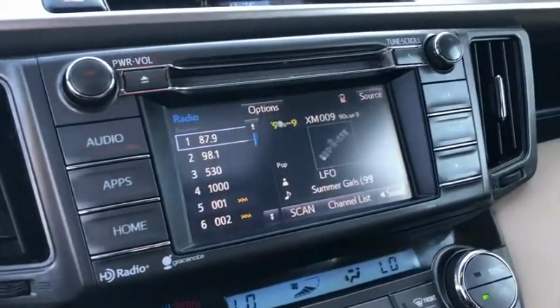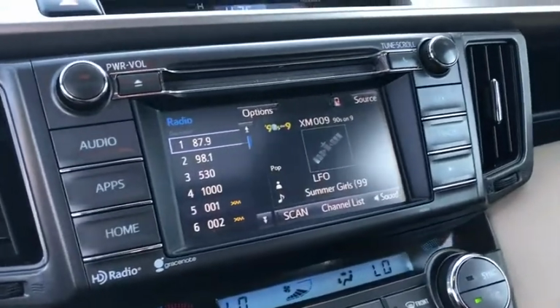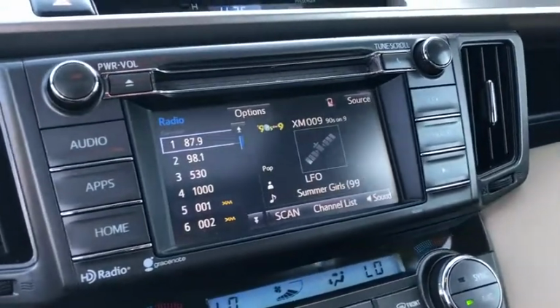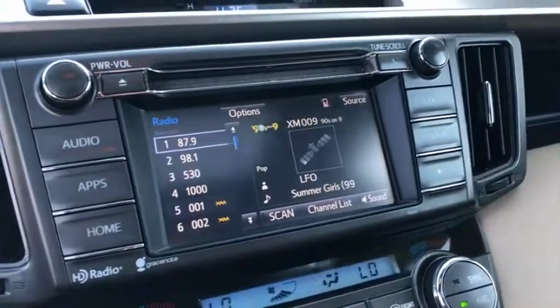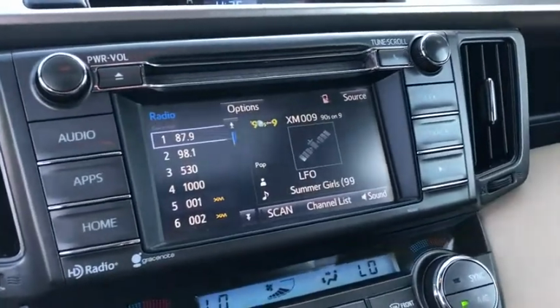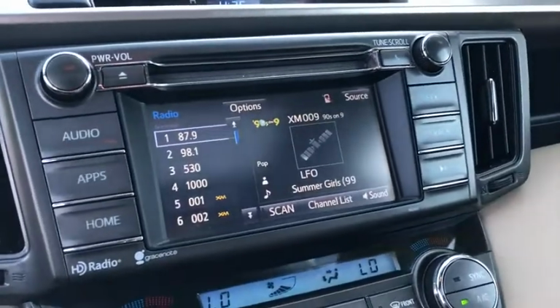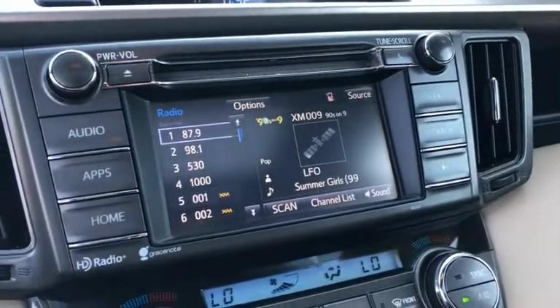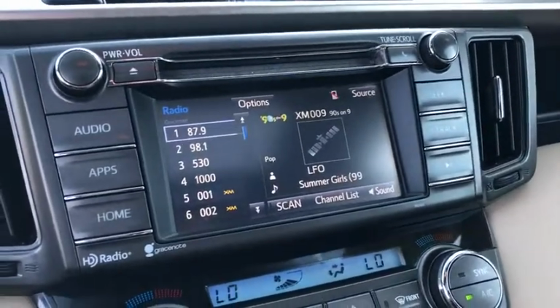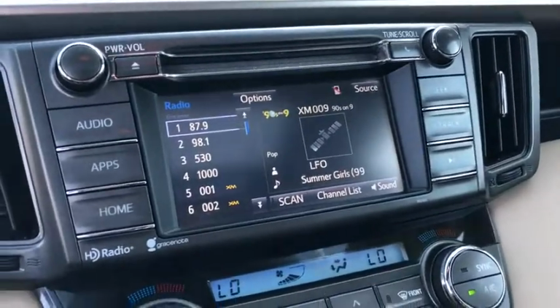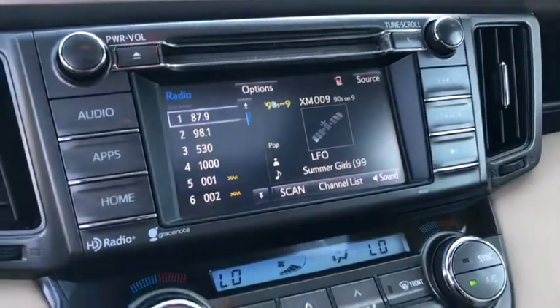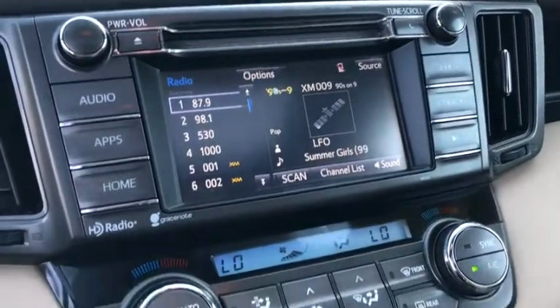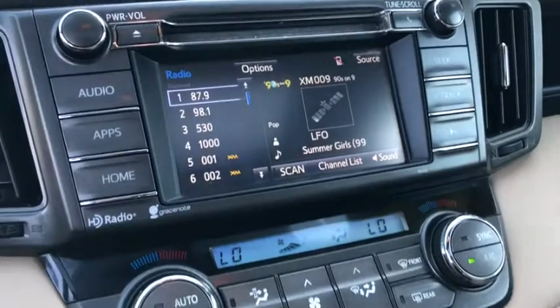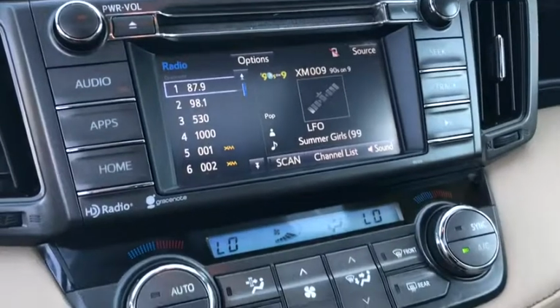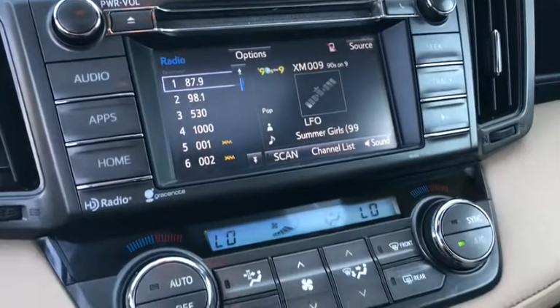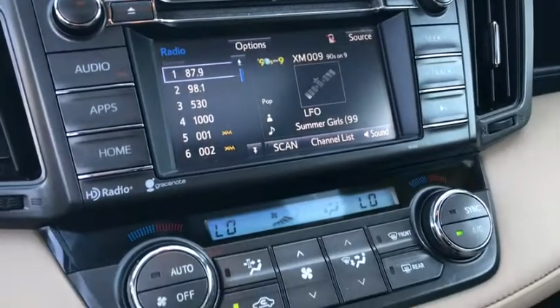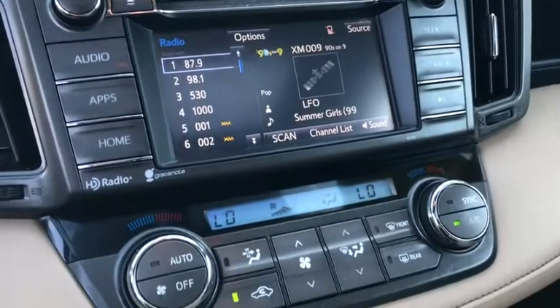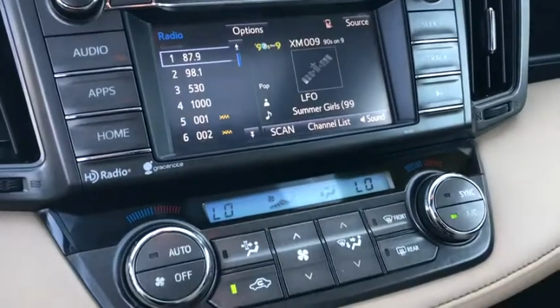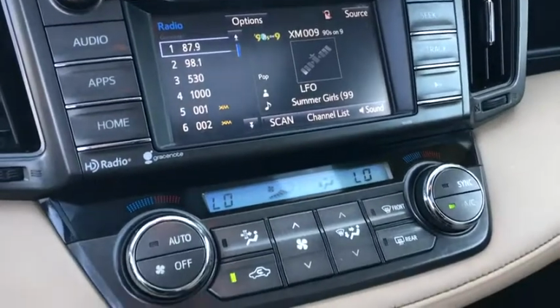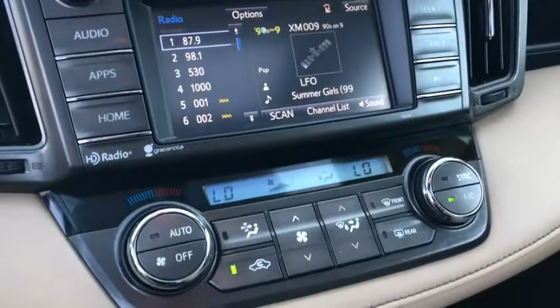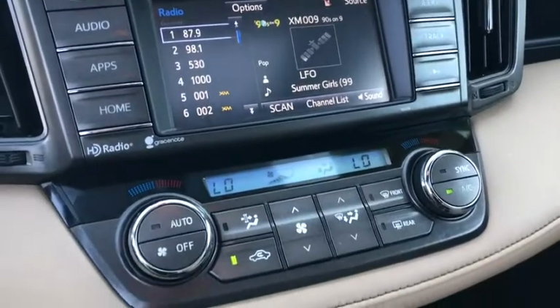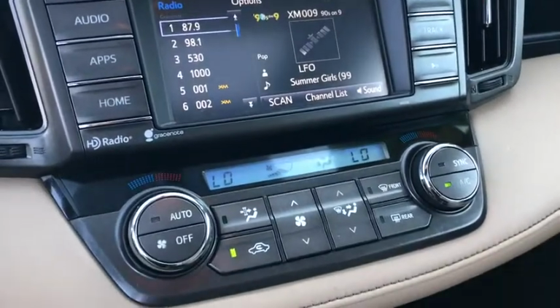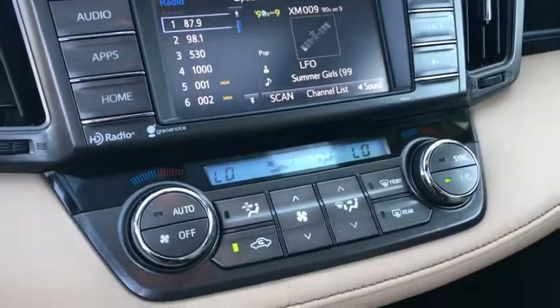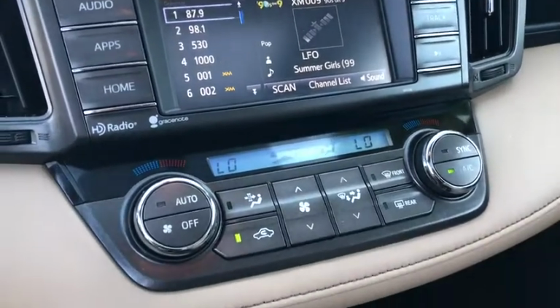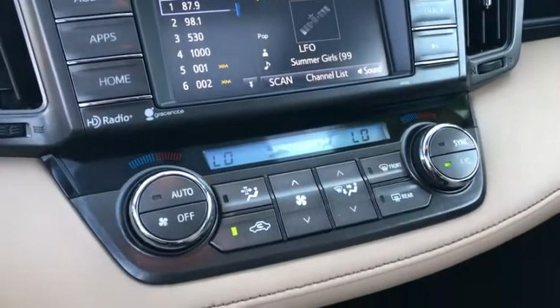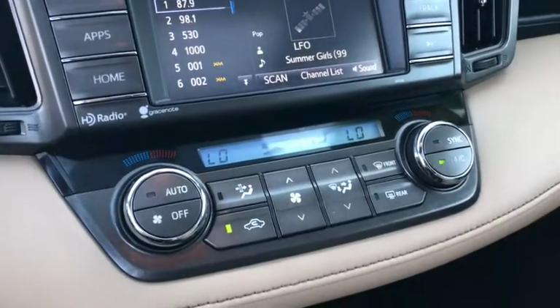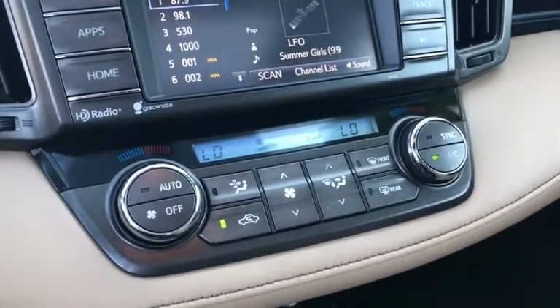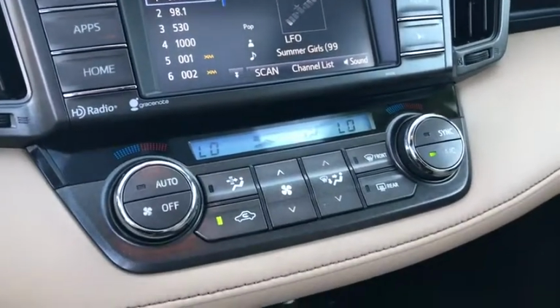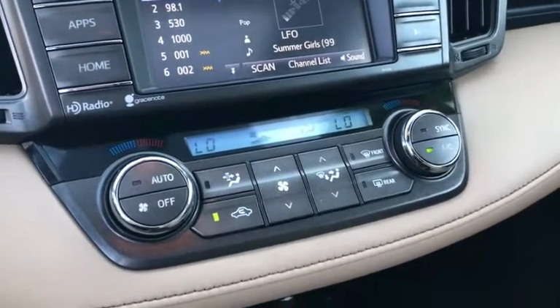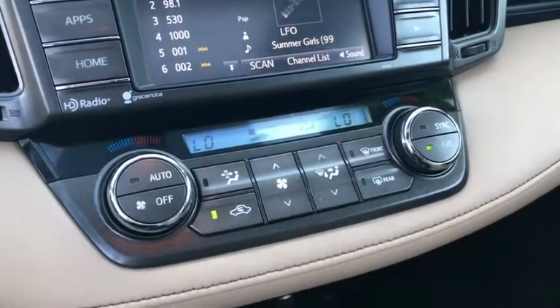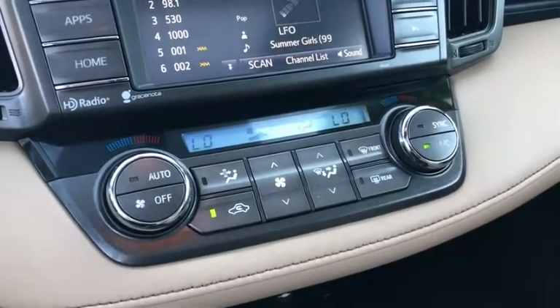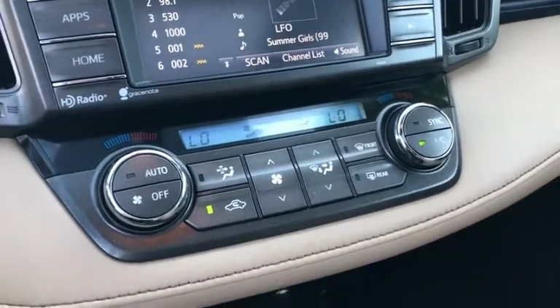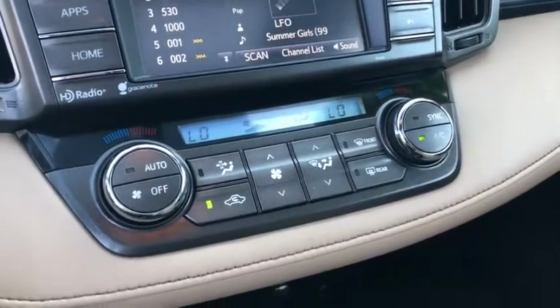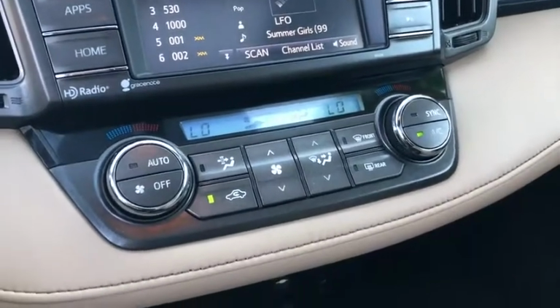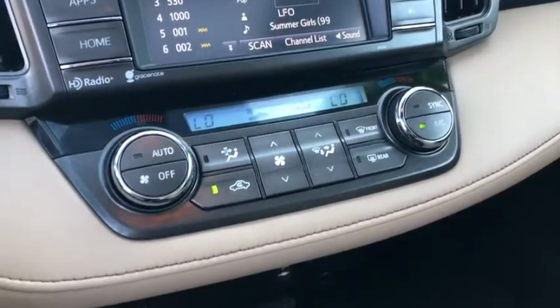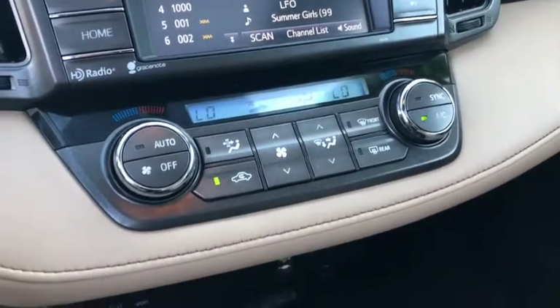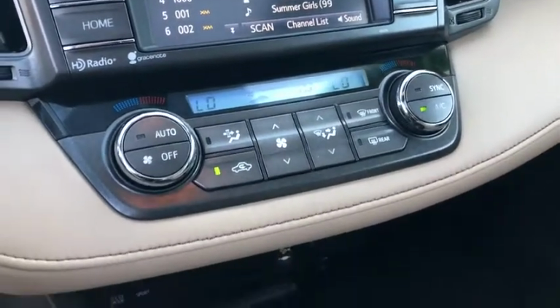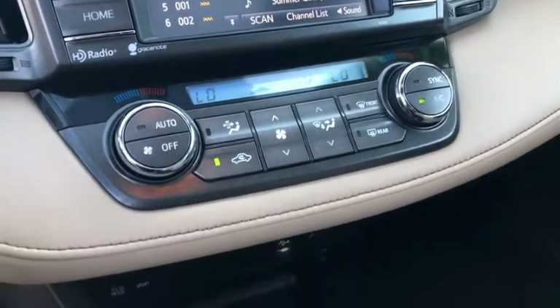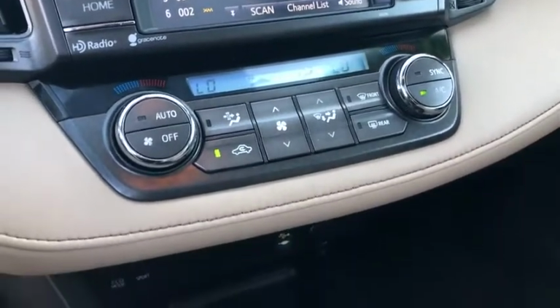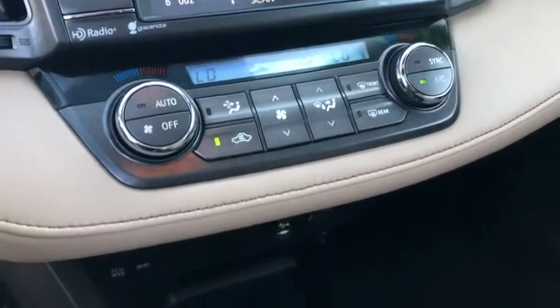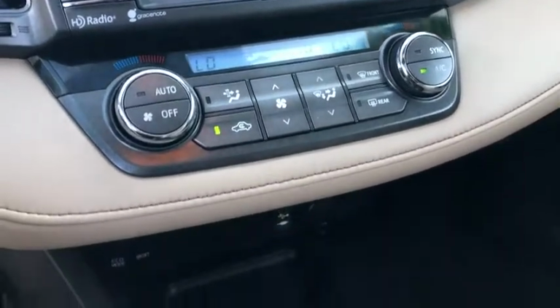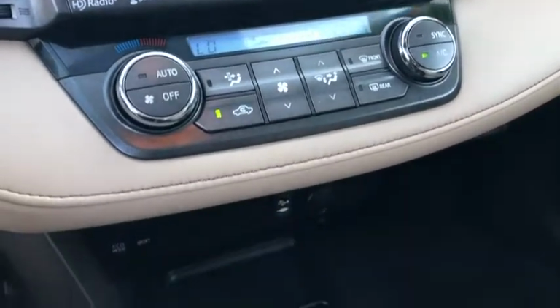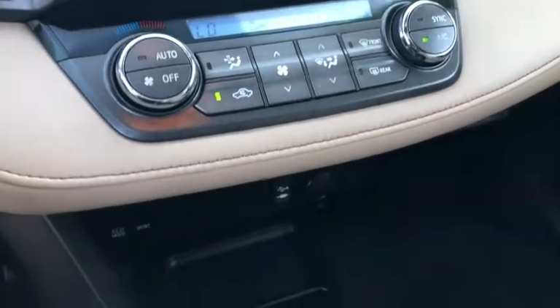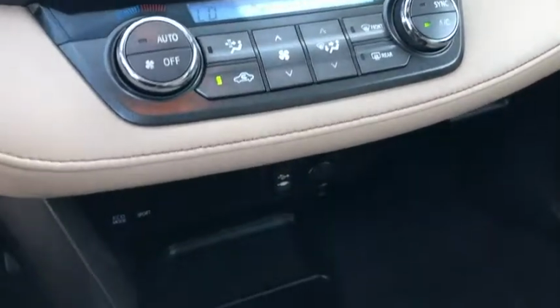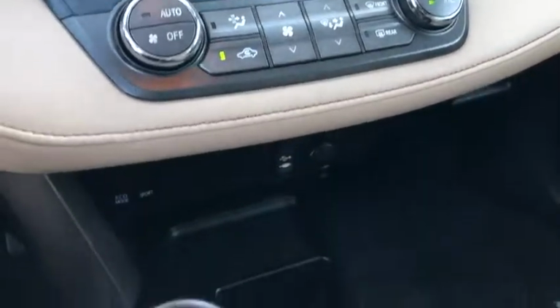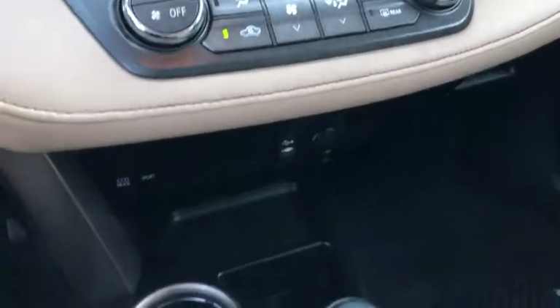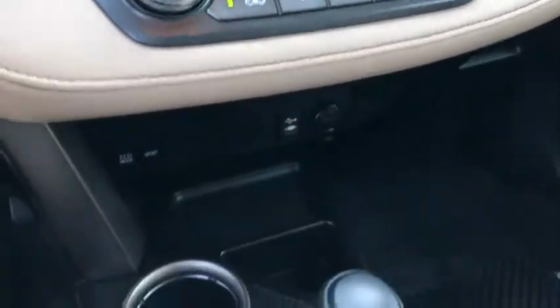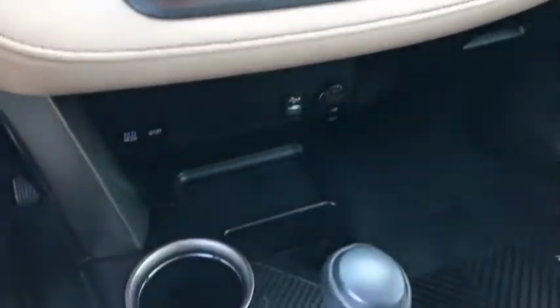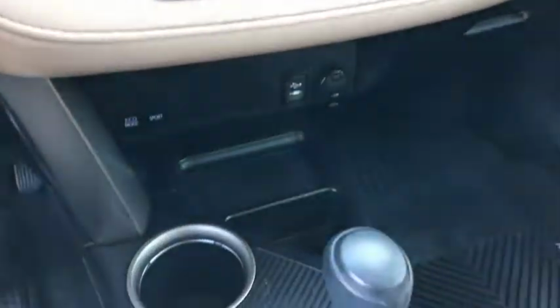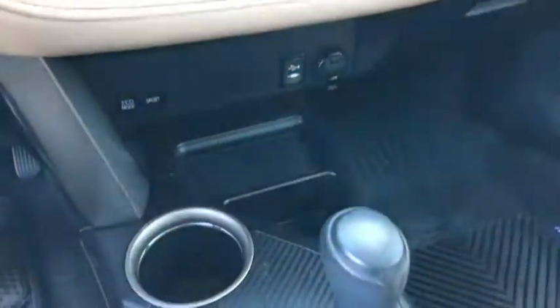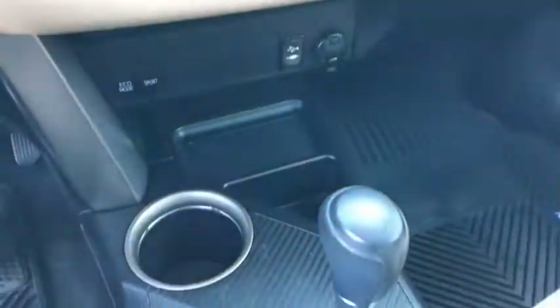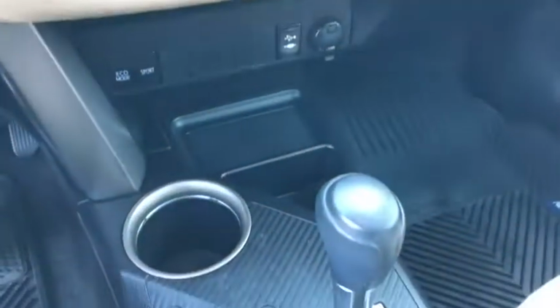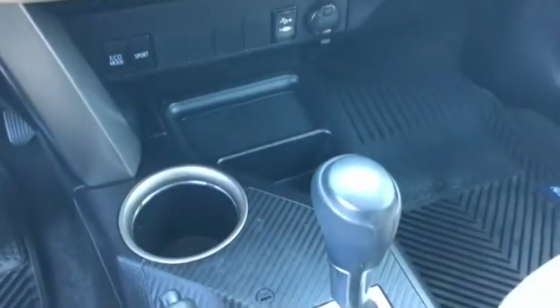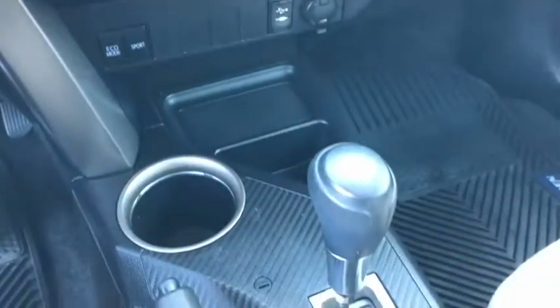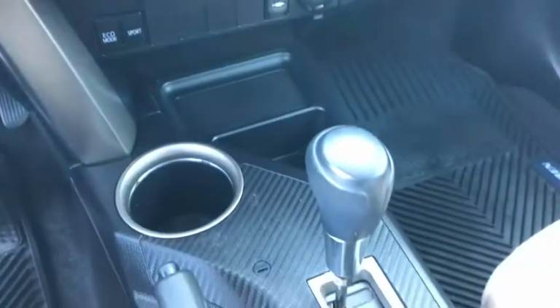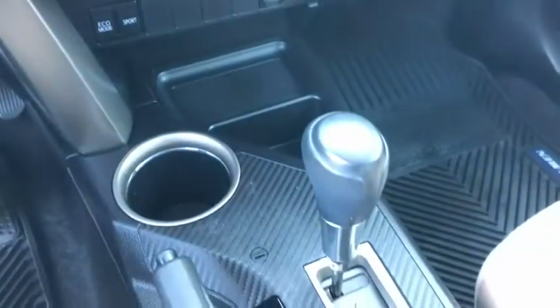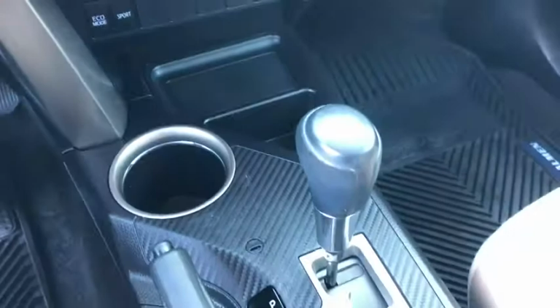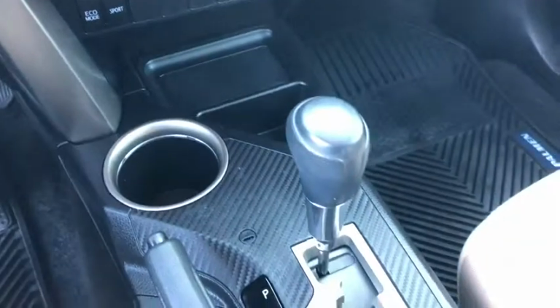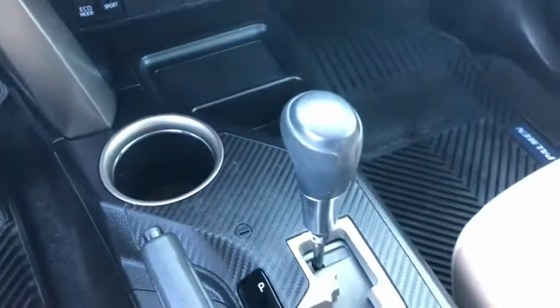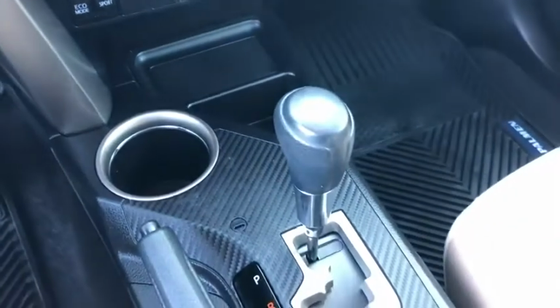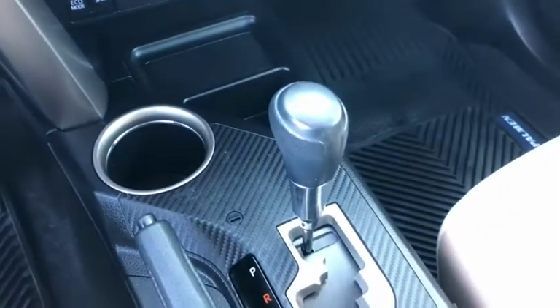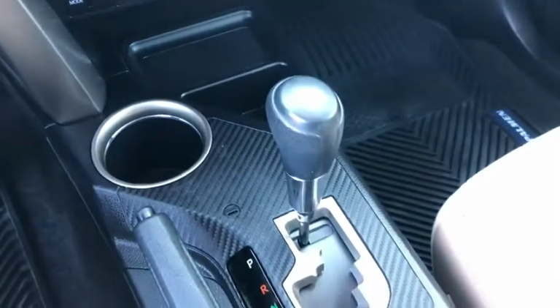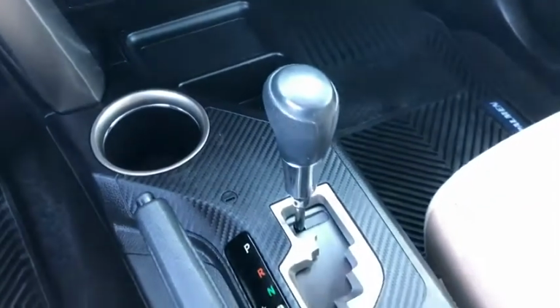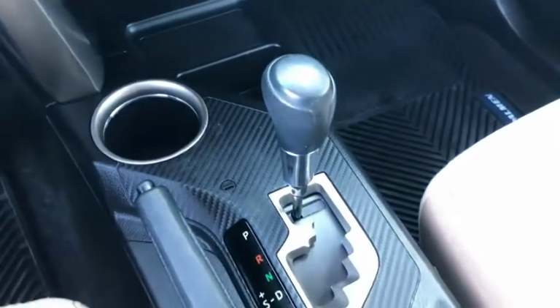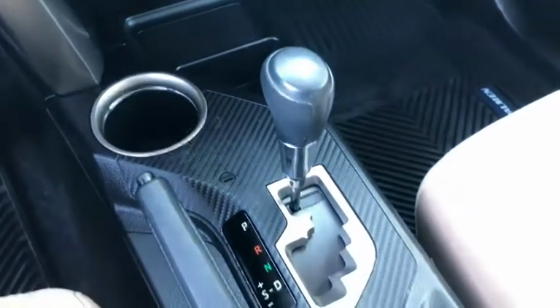Panic alarm, overhead console, brake assist, power moonroof, remote keyless entry, tachometer, driver vanity mirror.